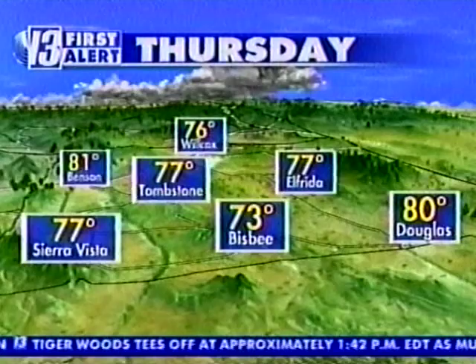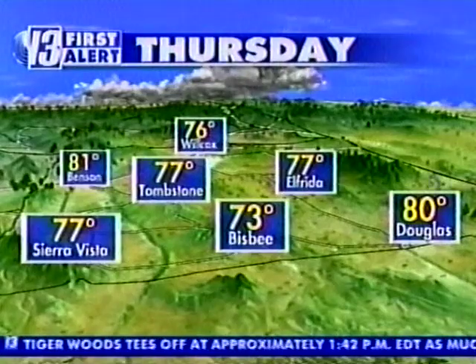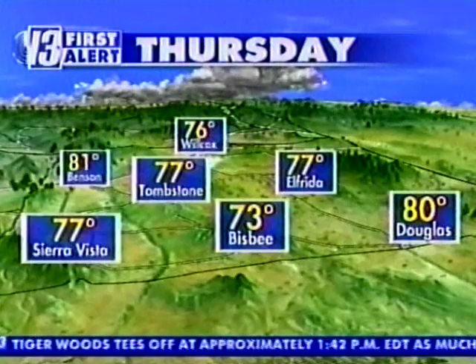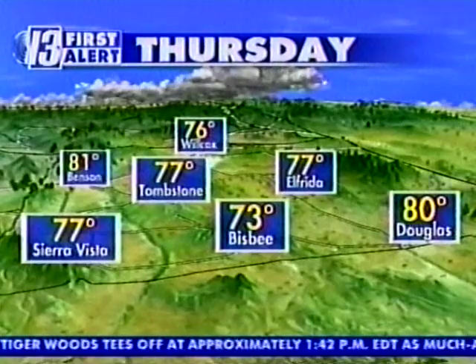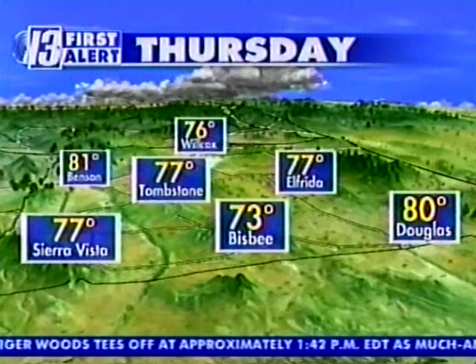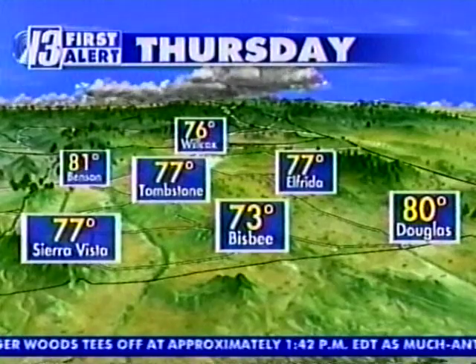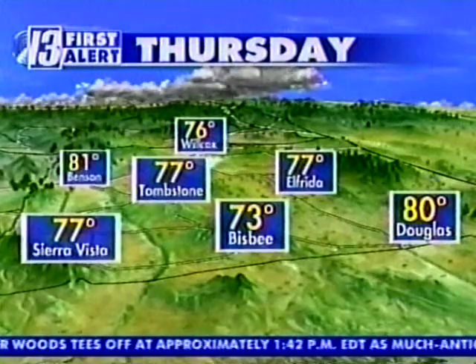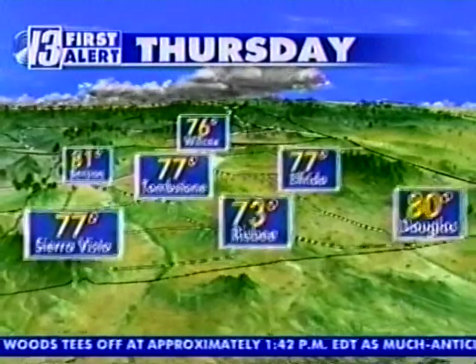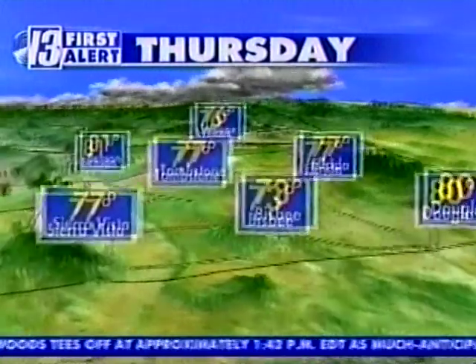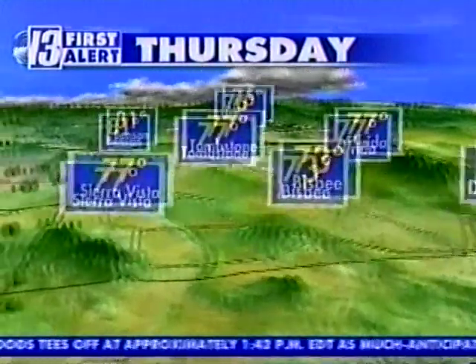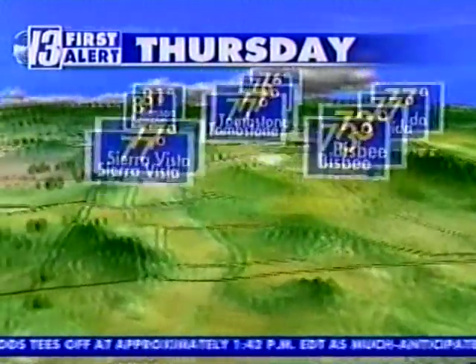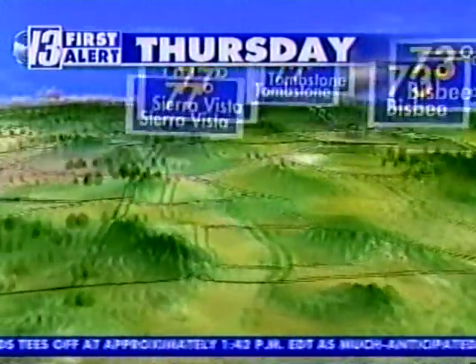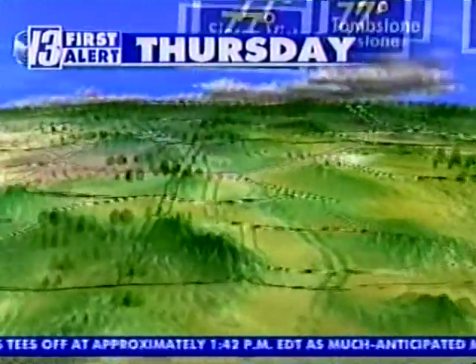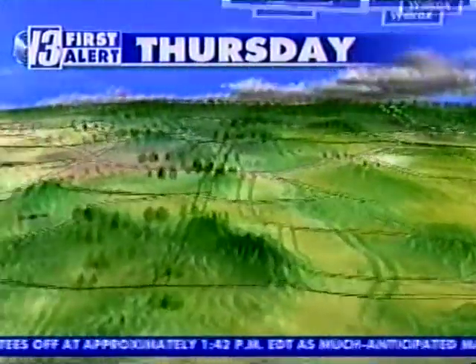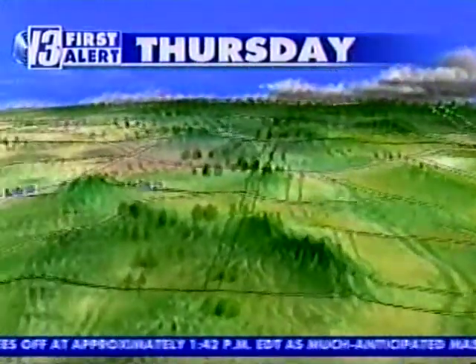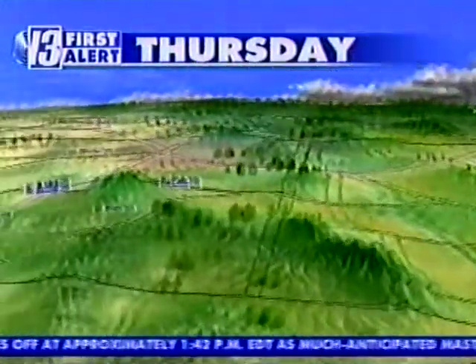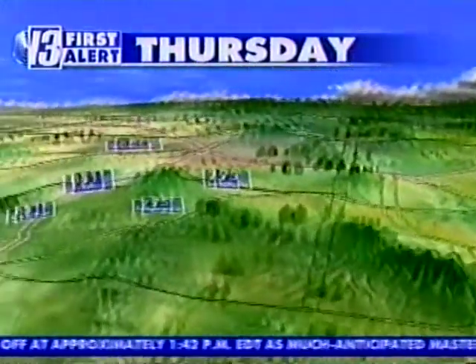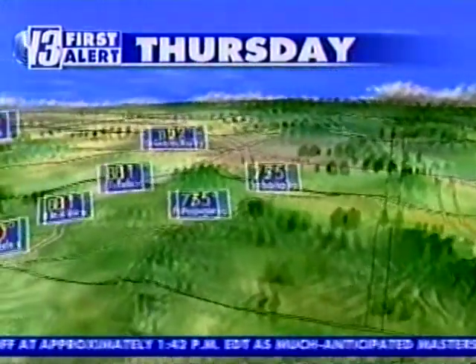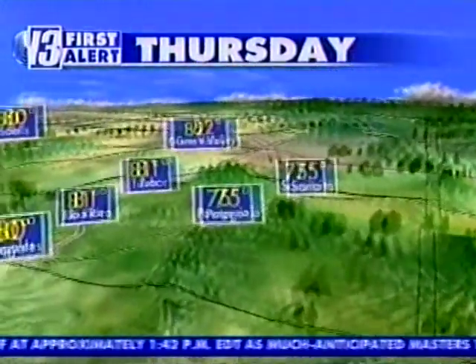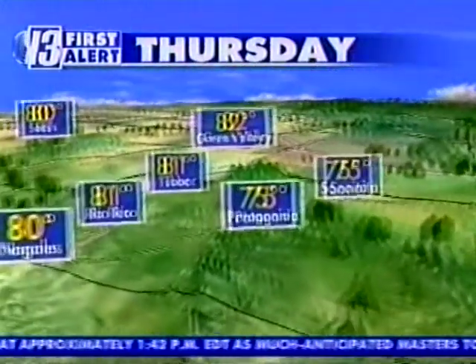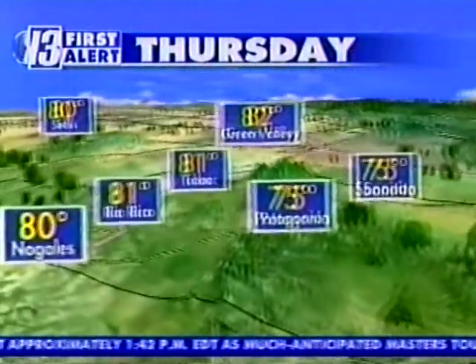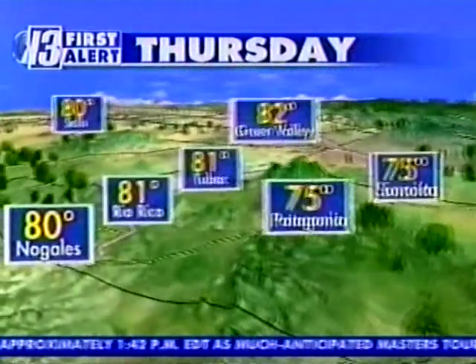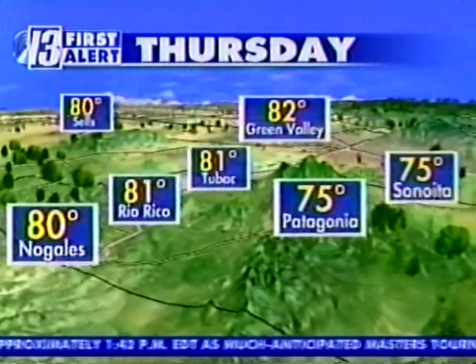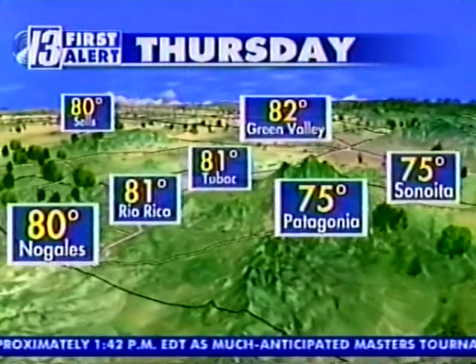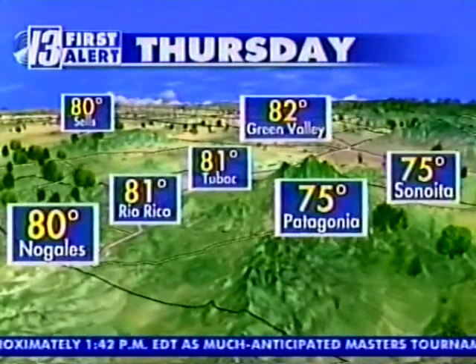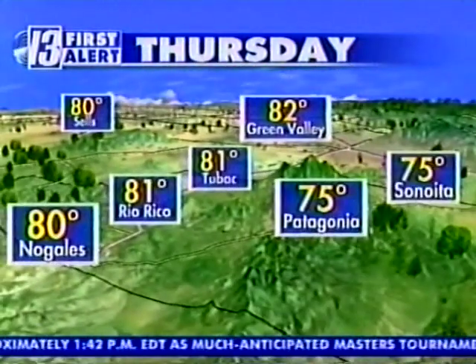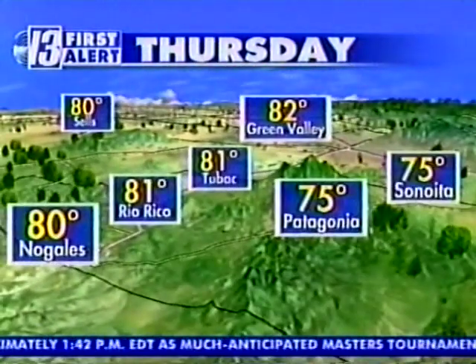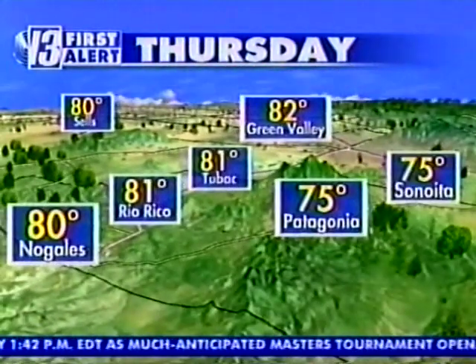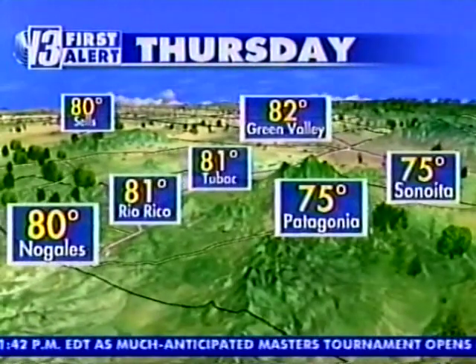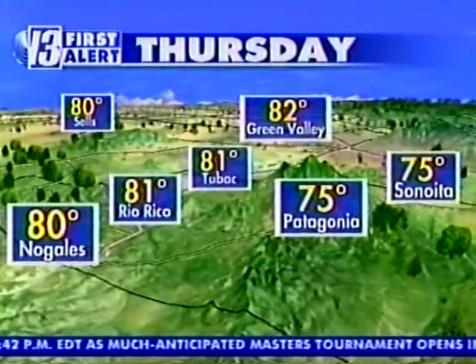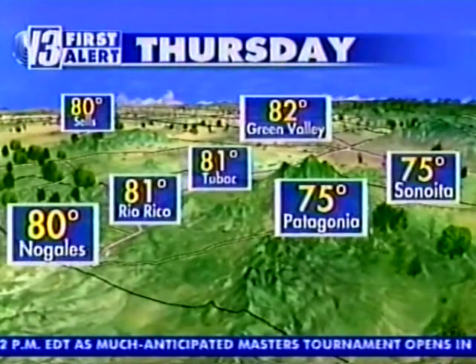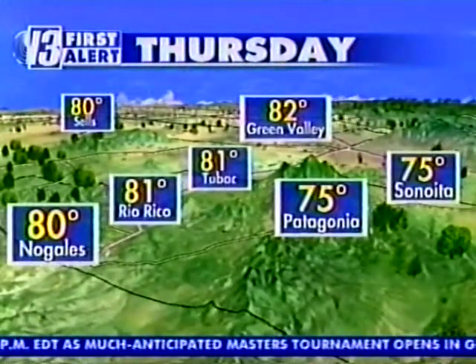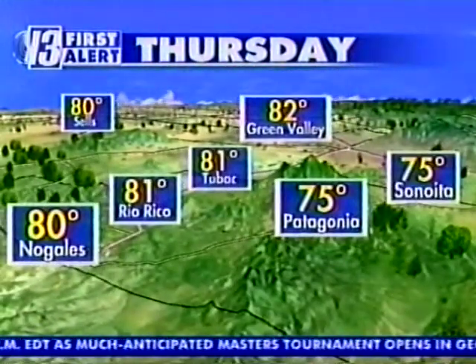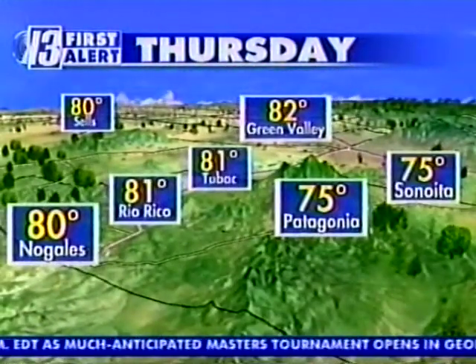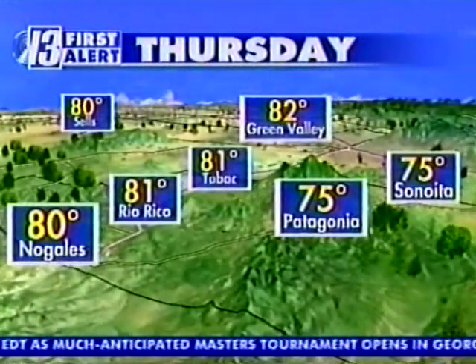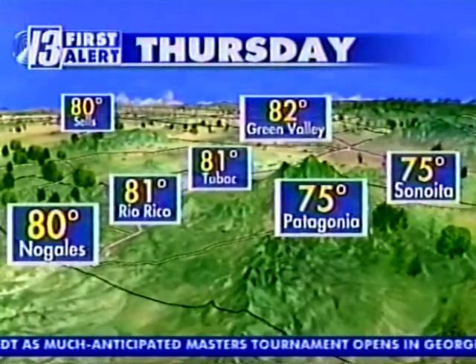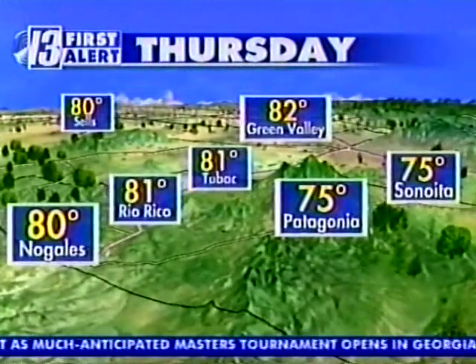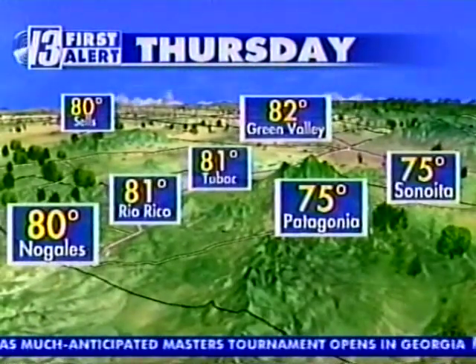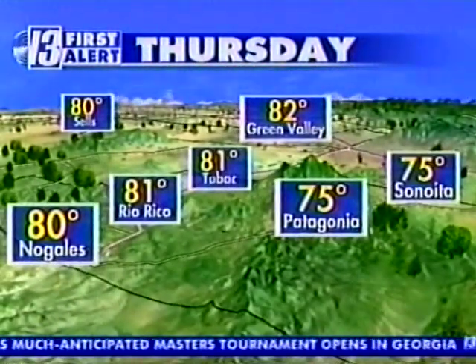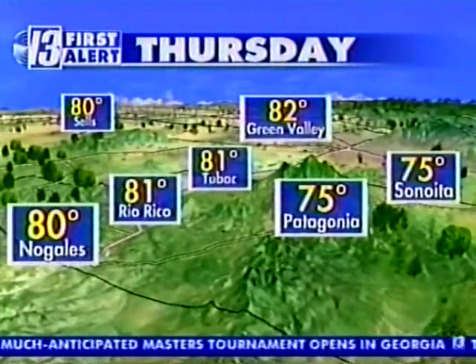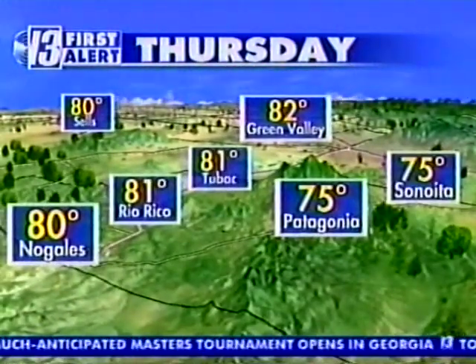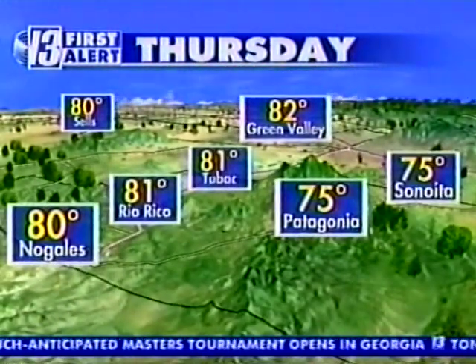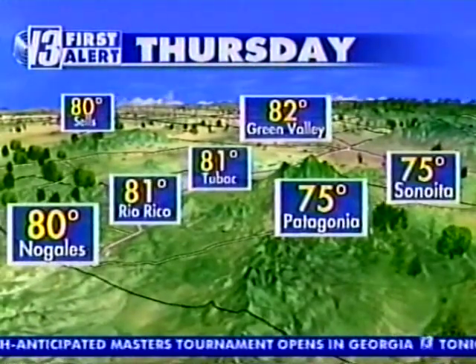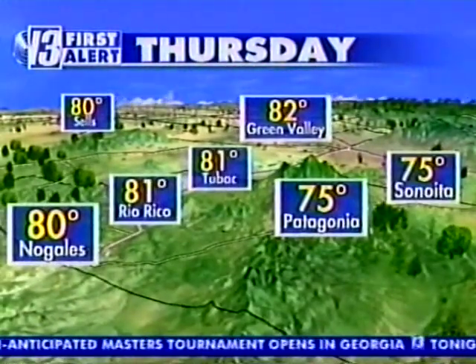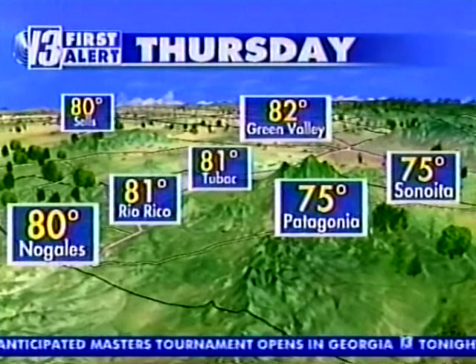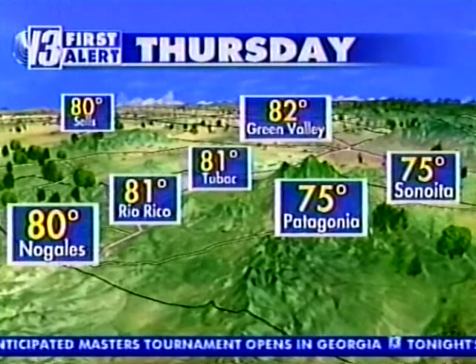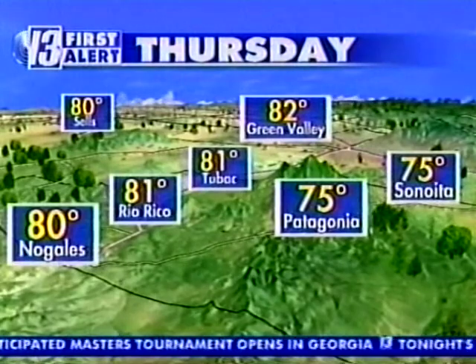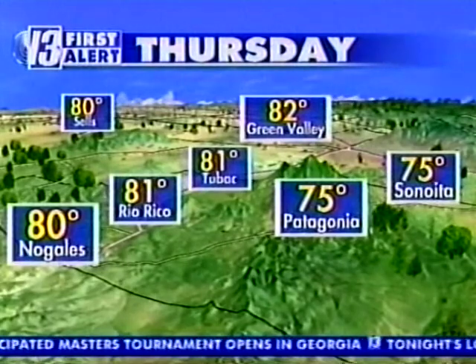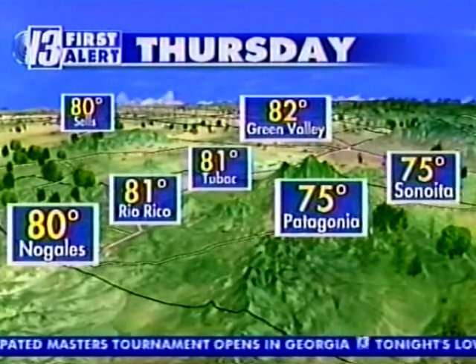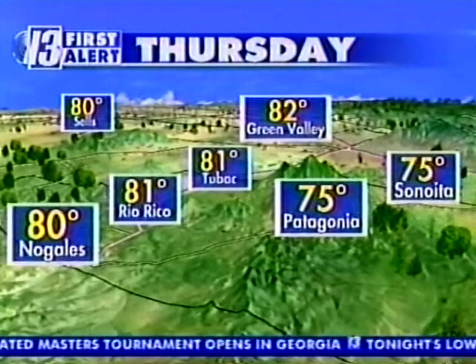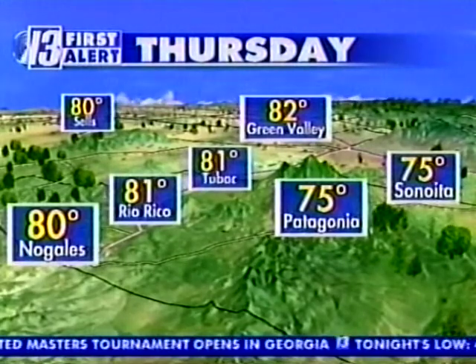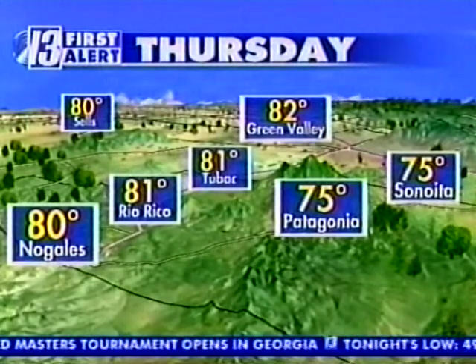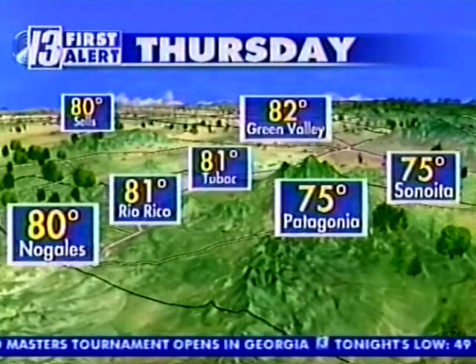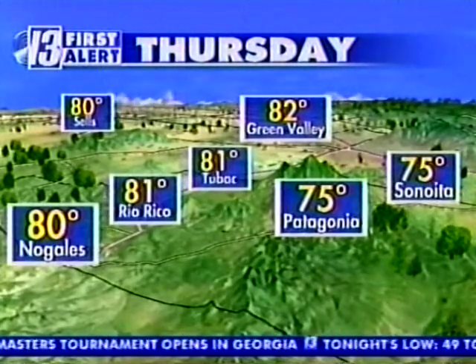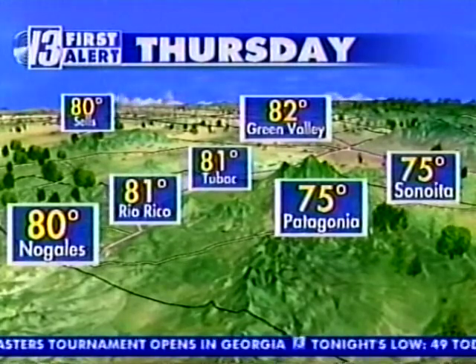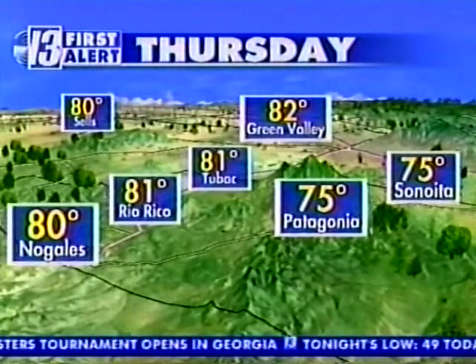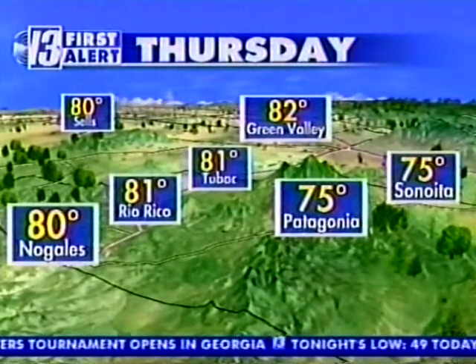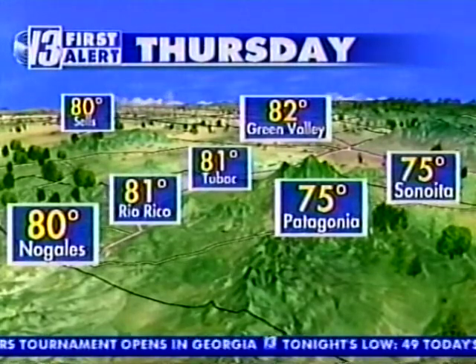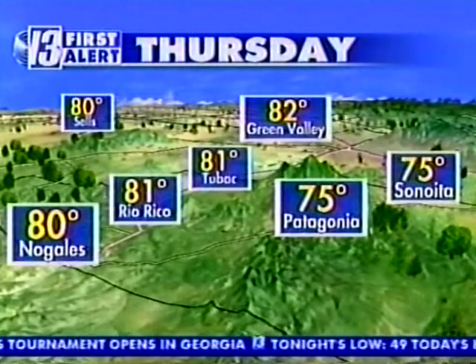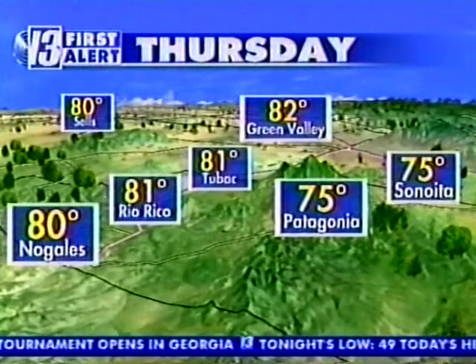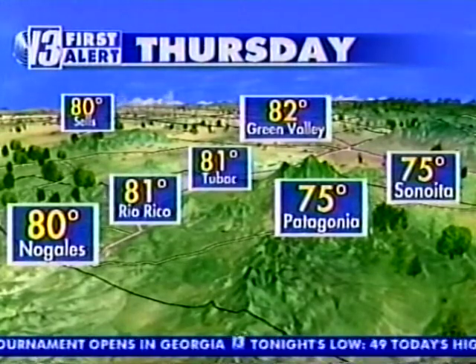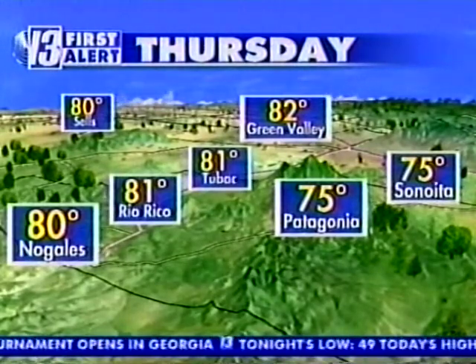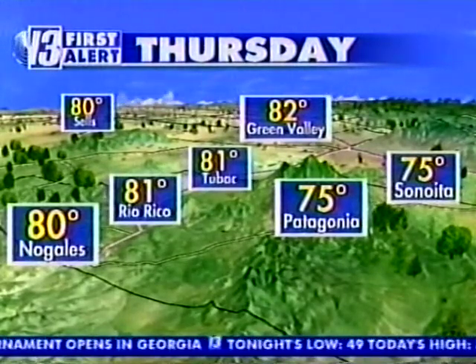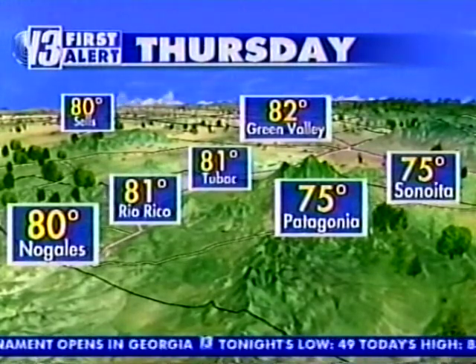Through the weekend, 73 in Bisbee, 72 in Elf, and over in Nogales, 80 degrees as we head into the afternoon.